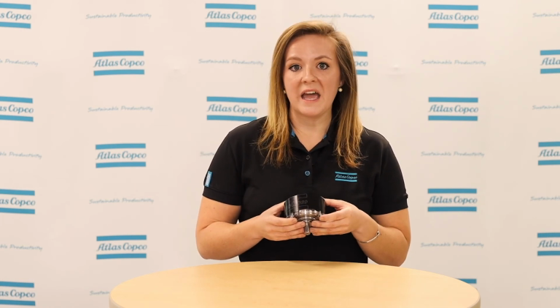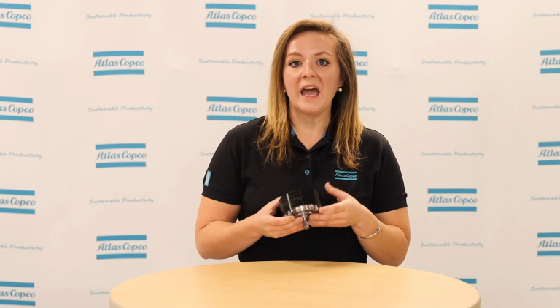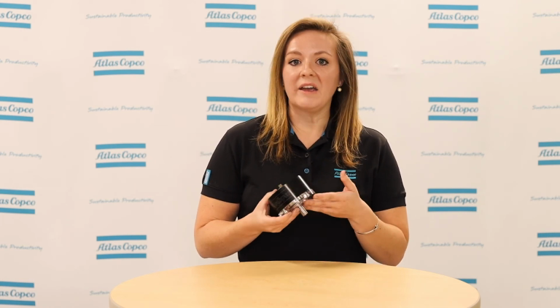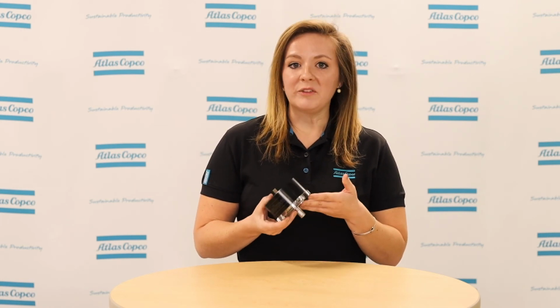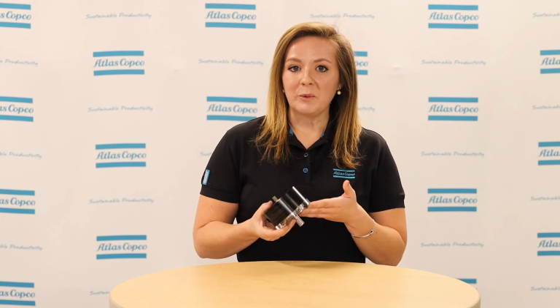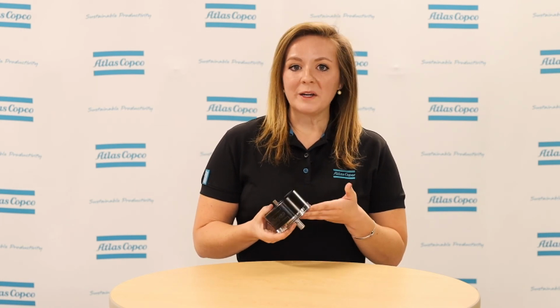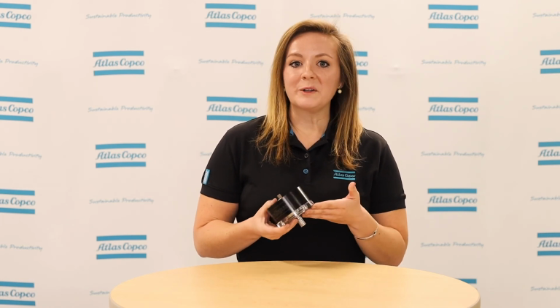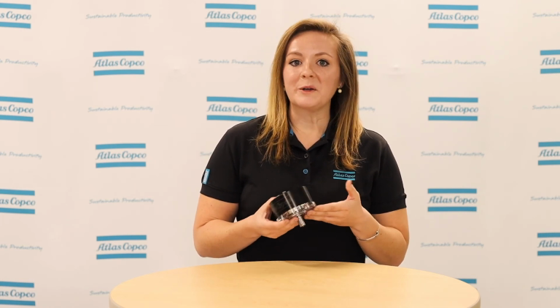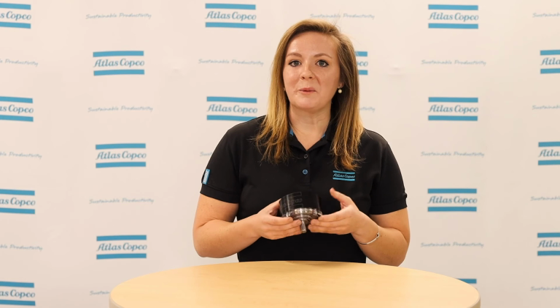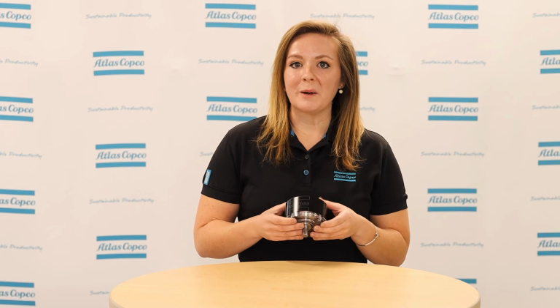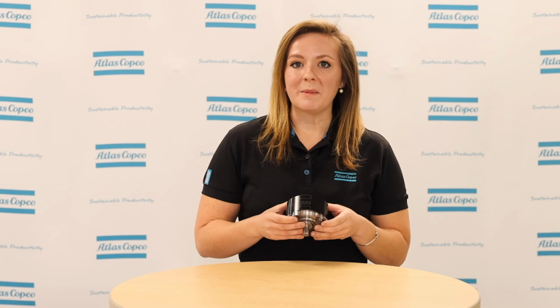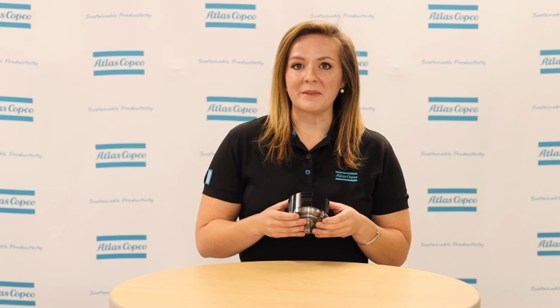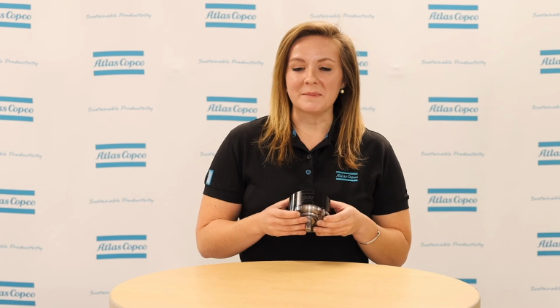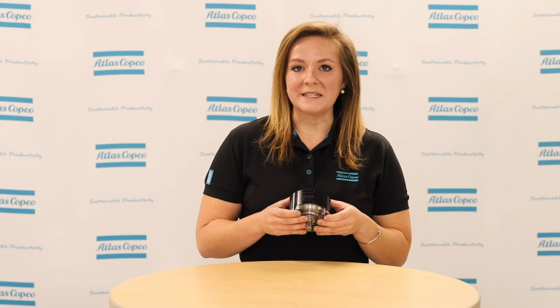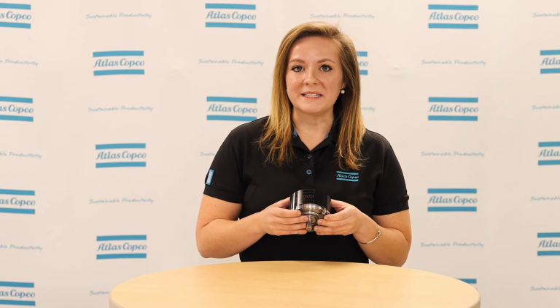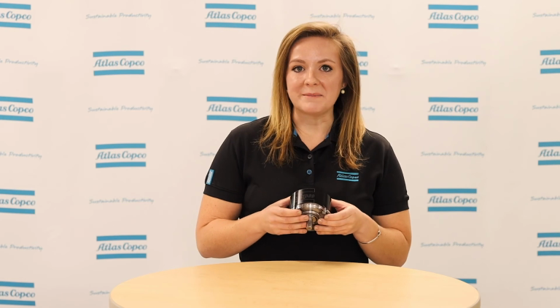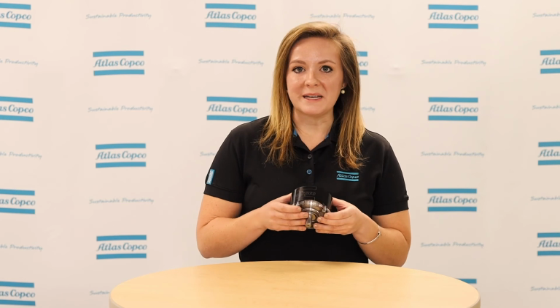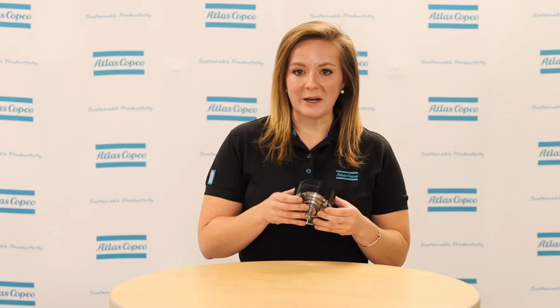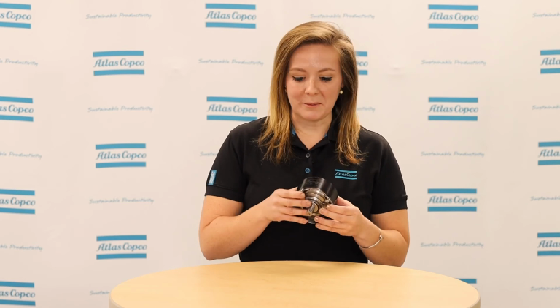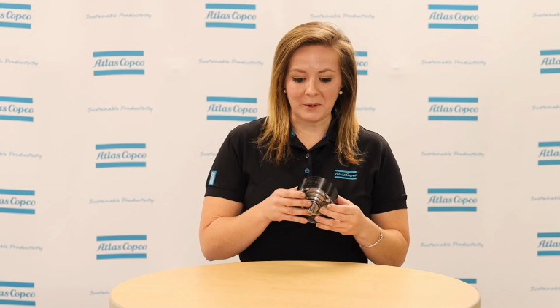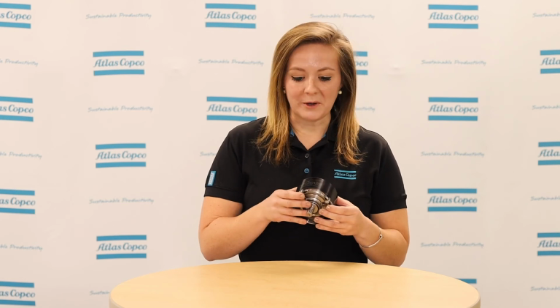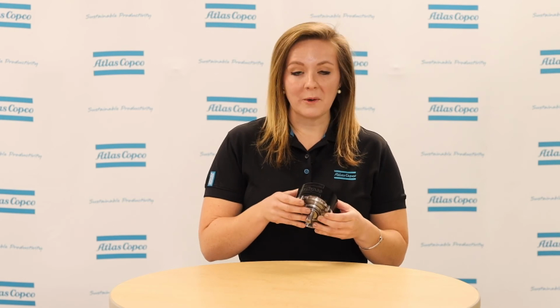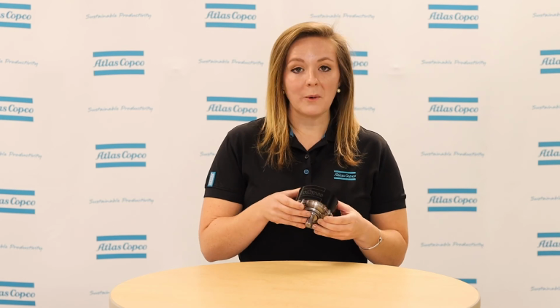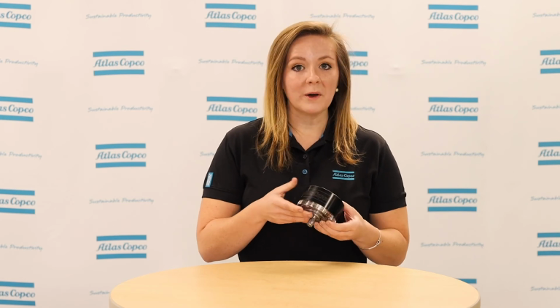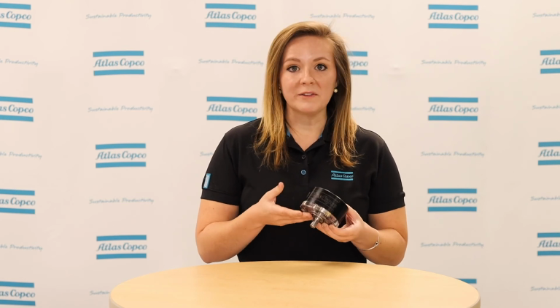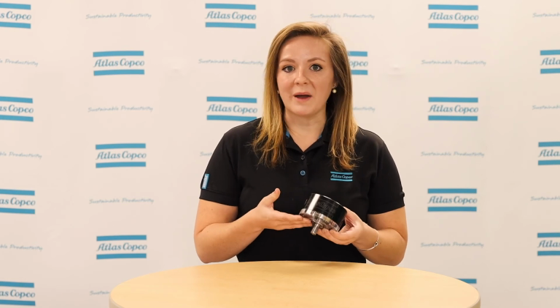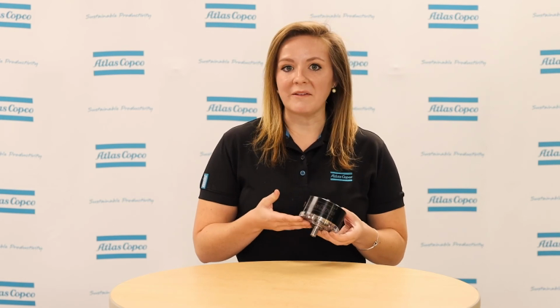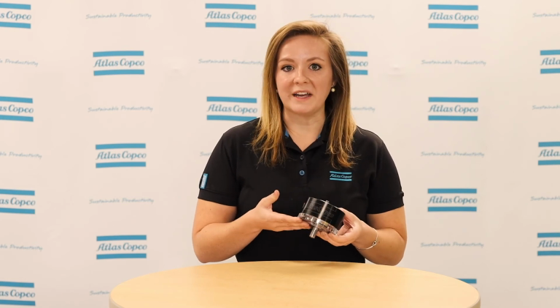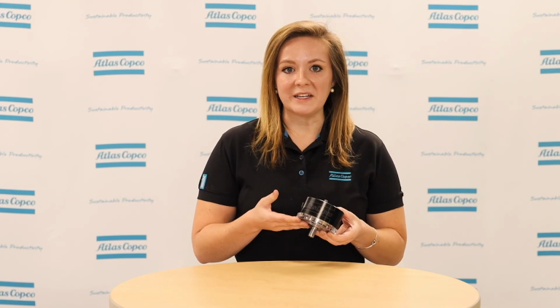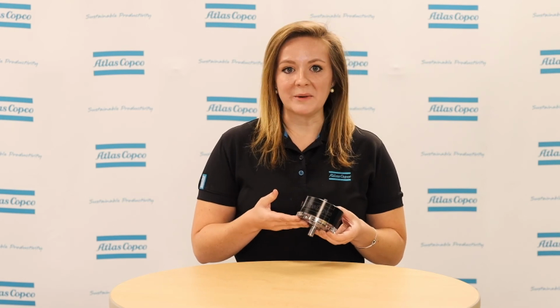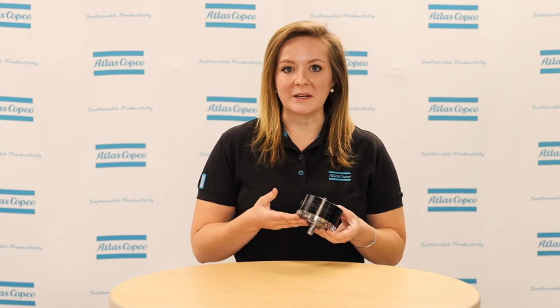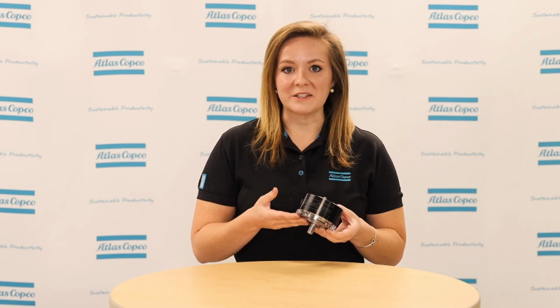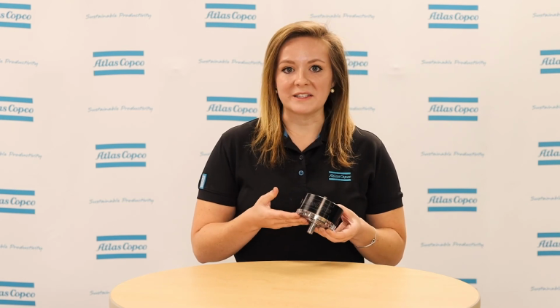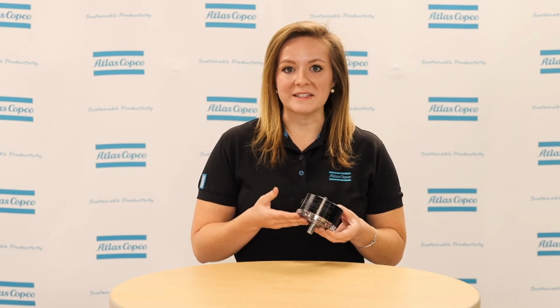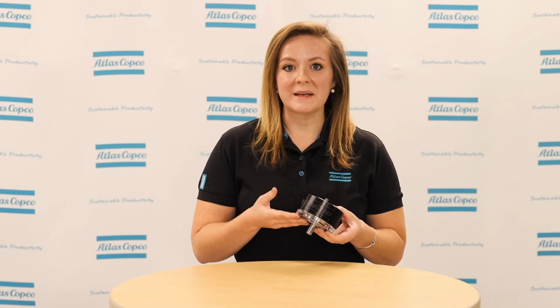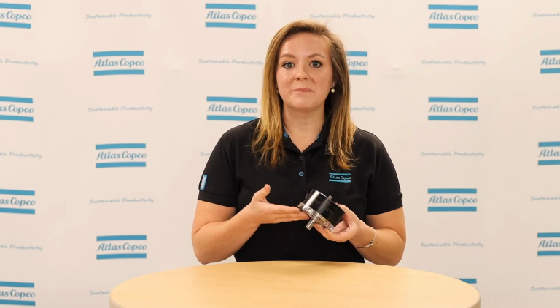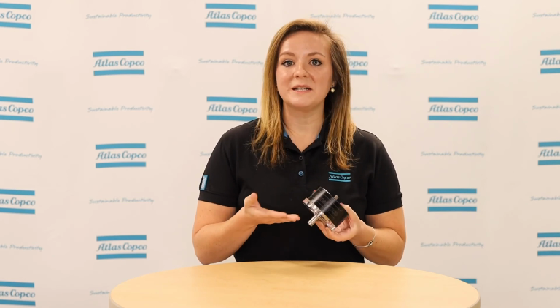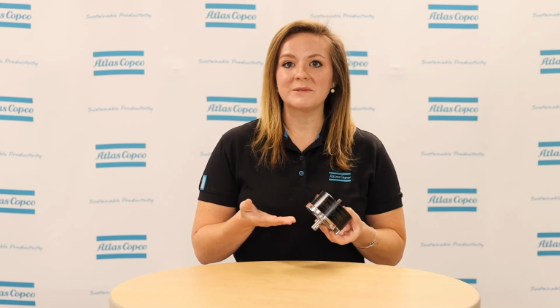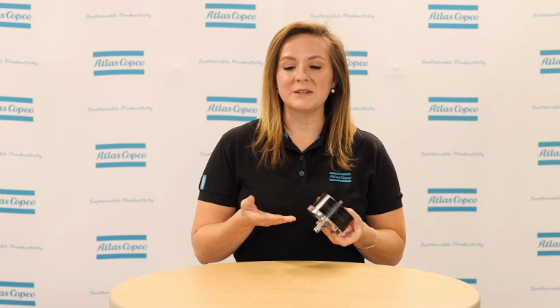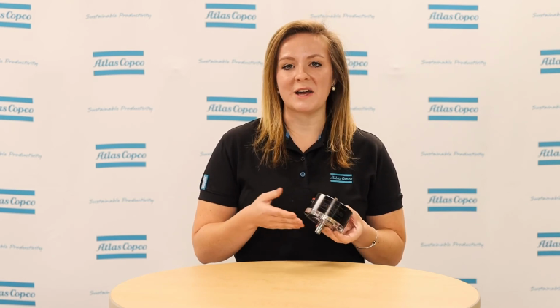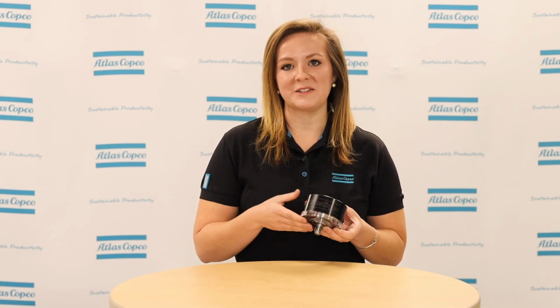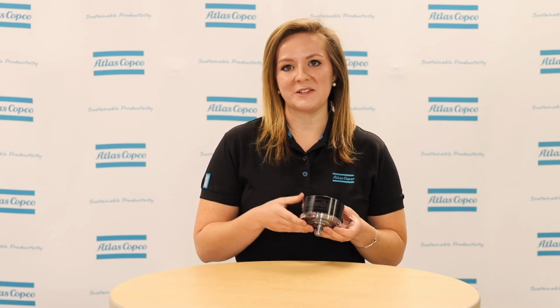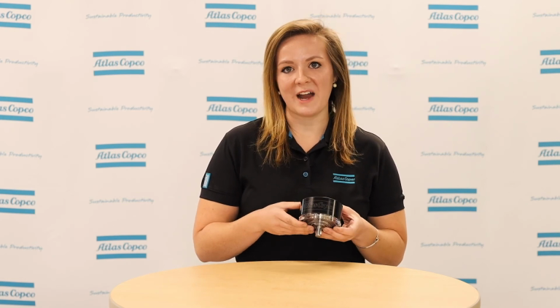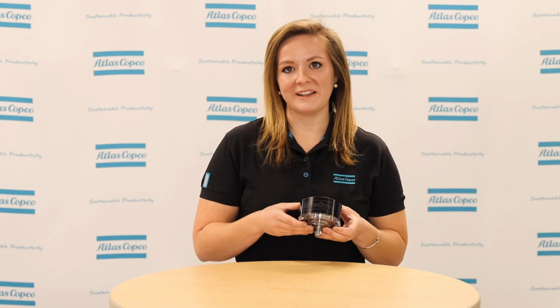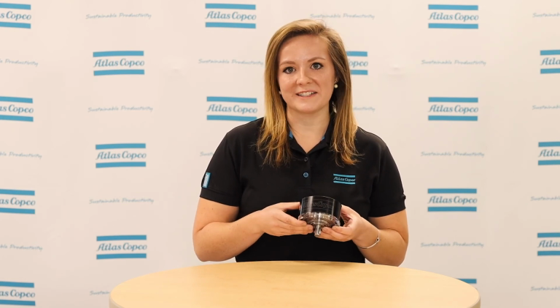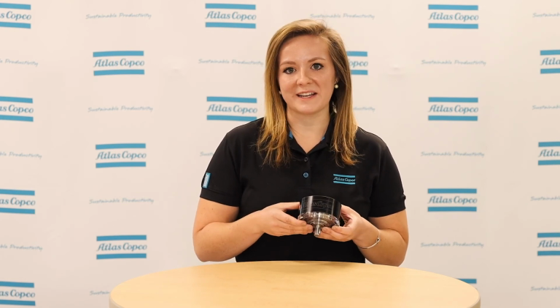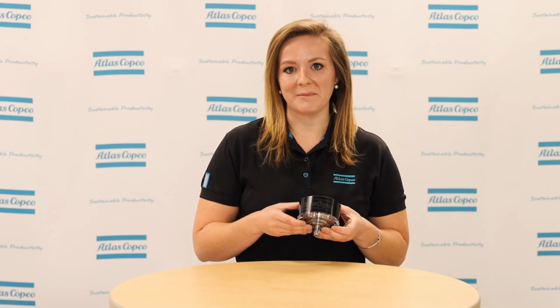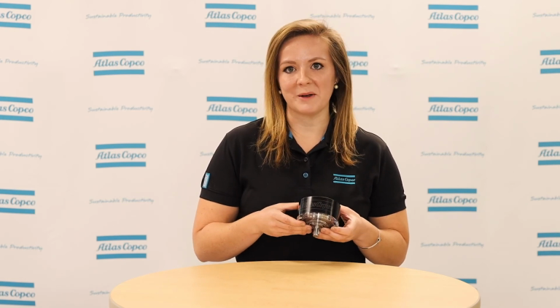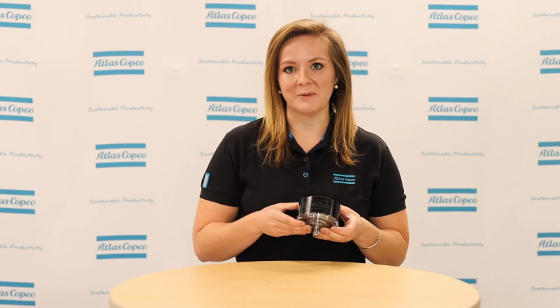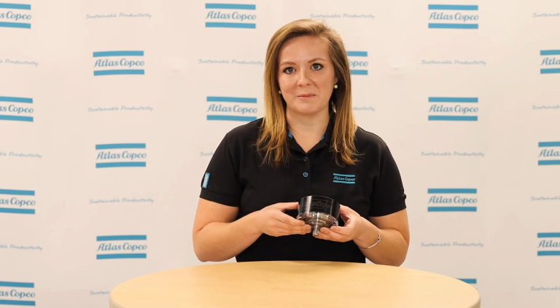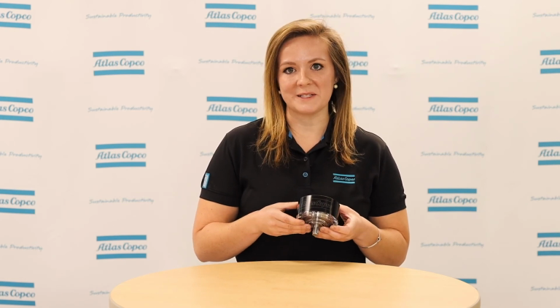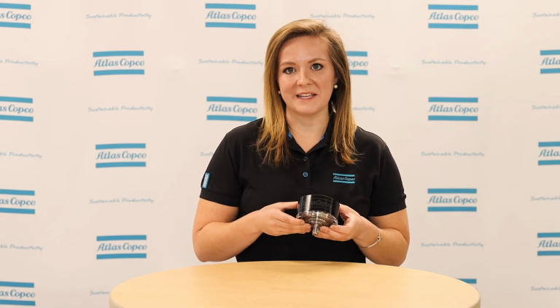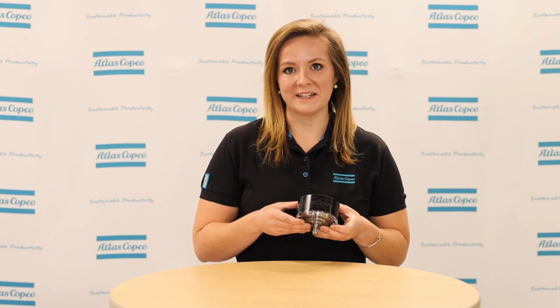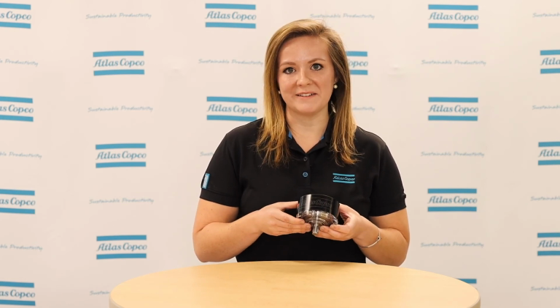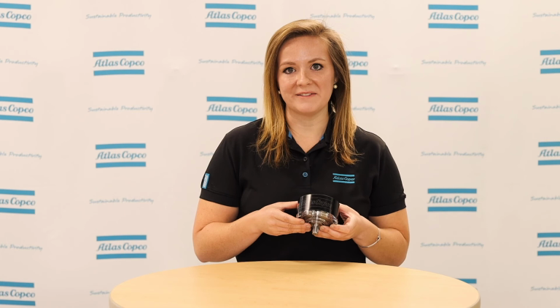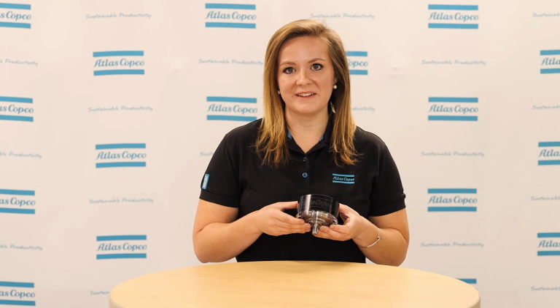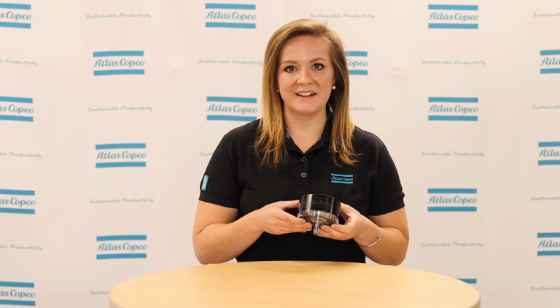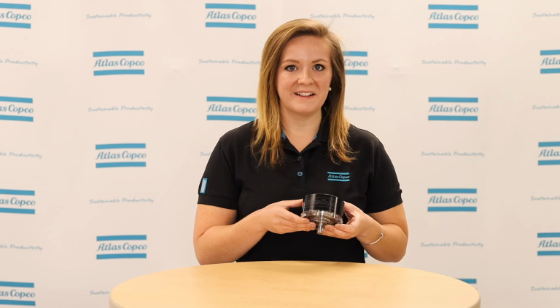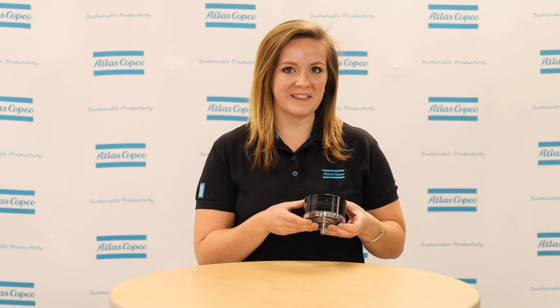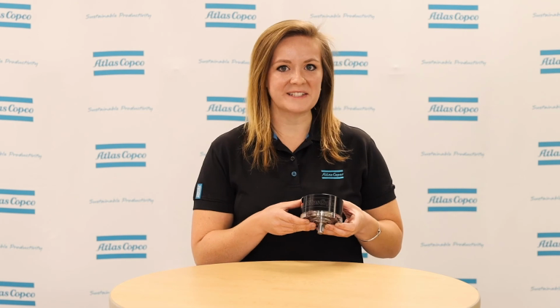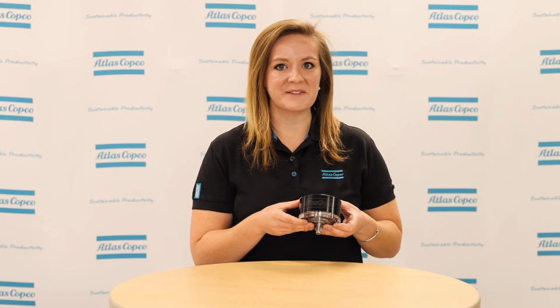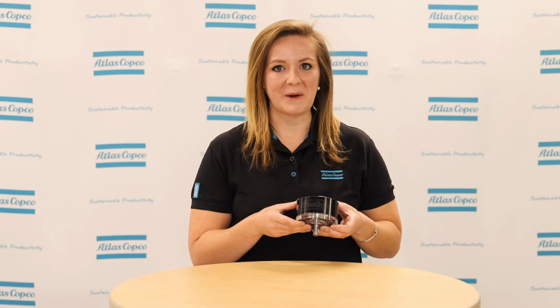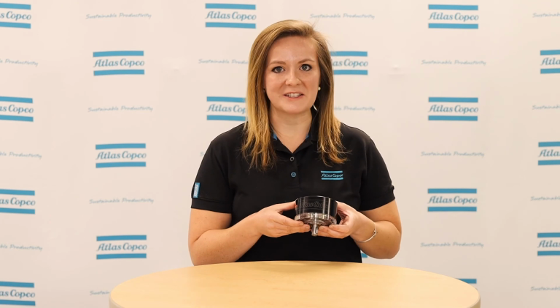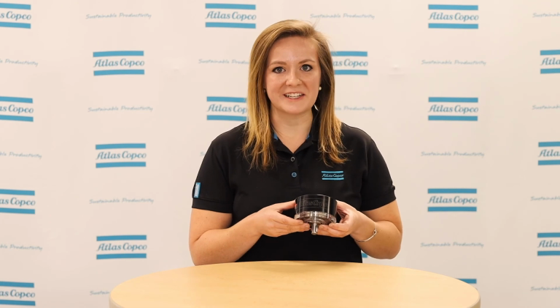If you want to learn more about the PZB air motor or if you have any questions, please reach out to your Atlas Copco representative. Thanks for watching.